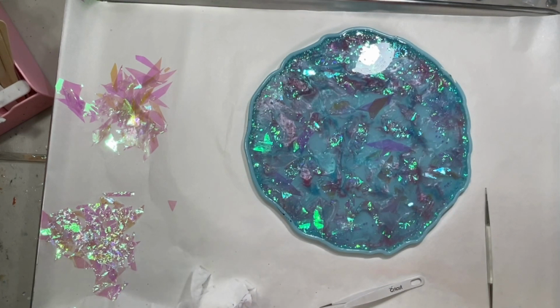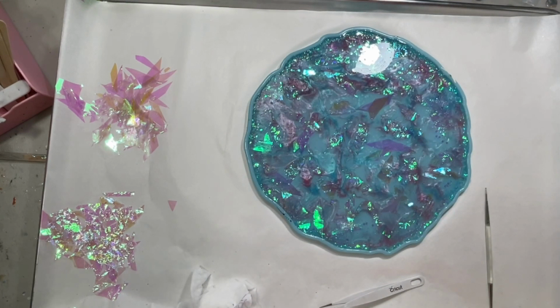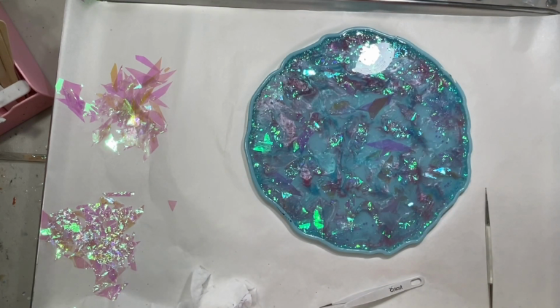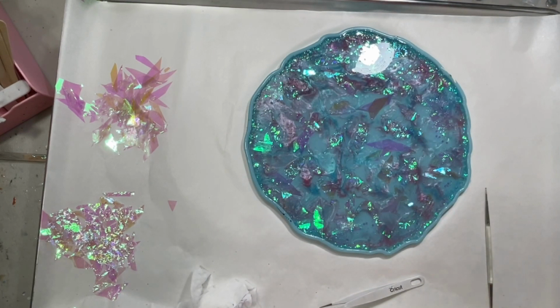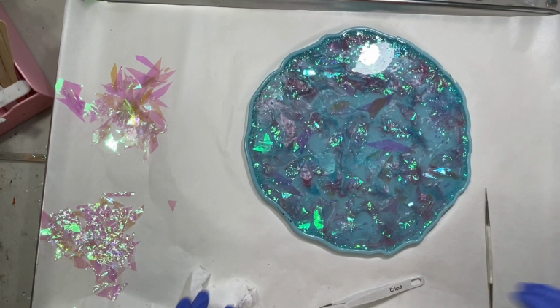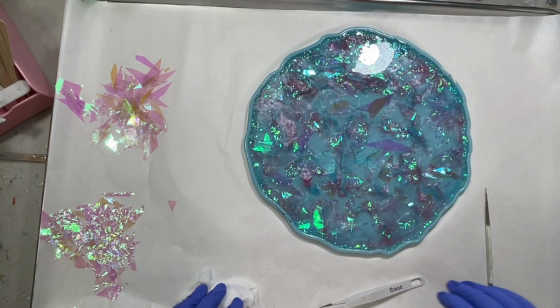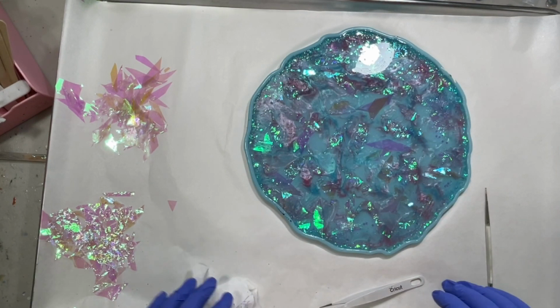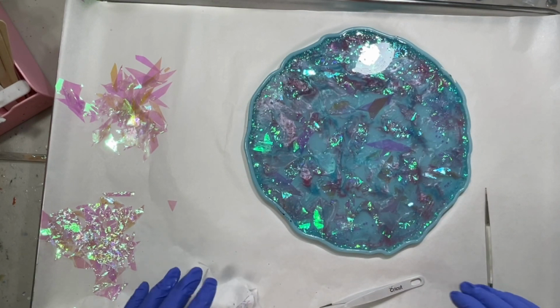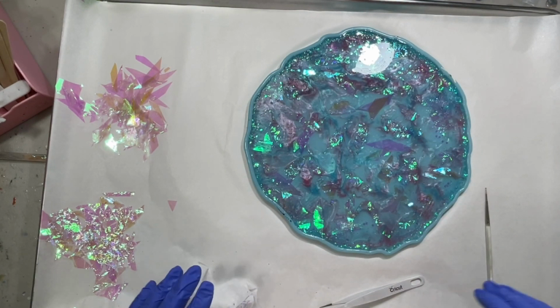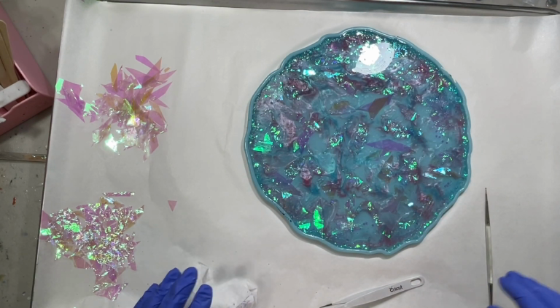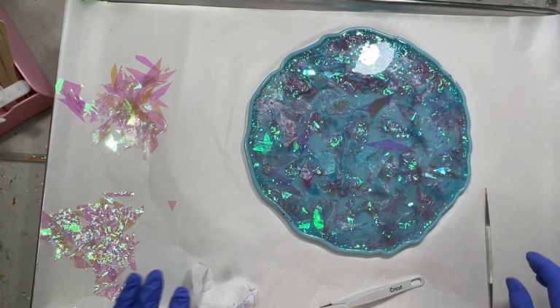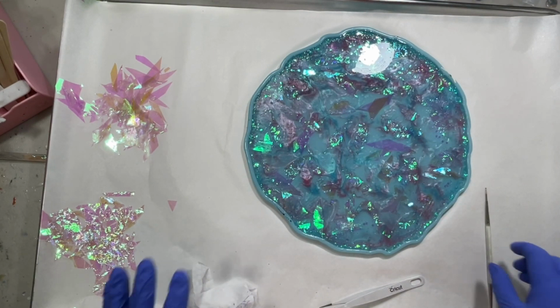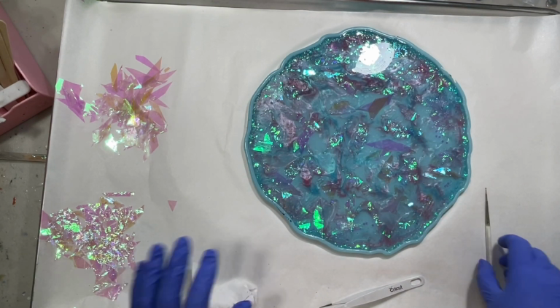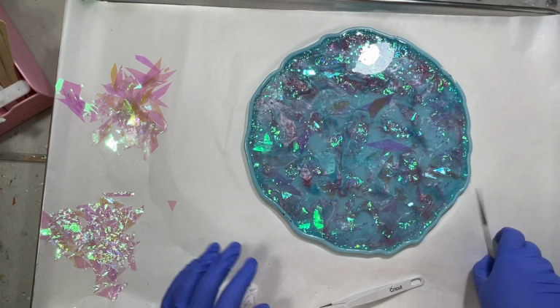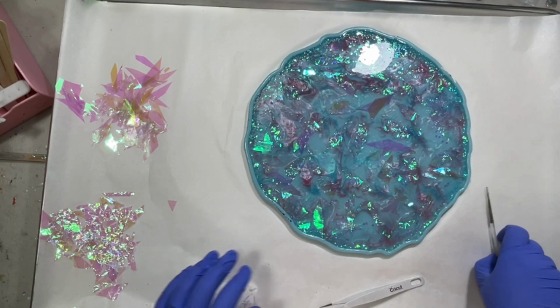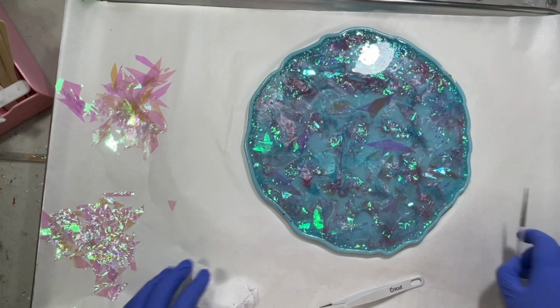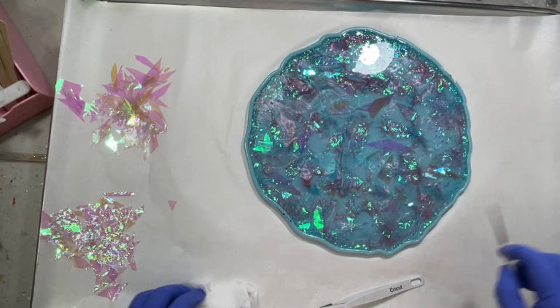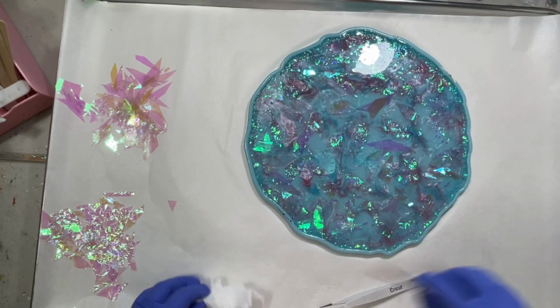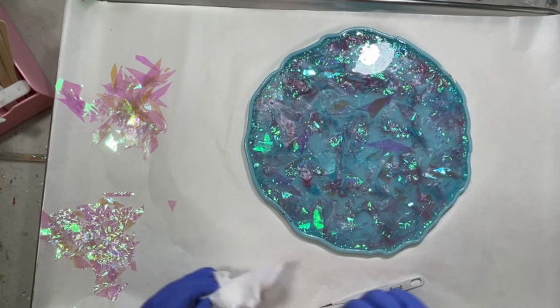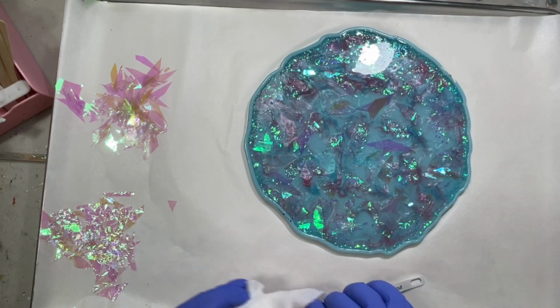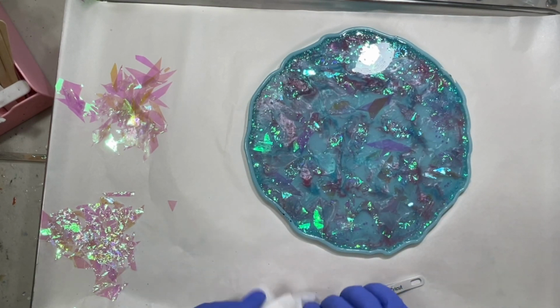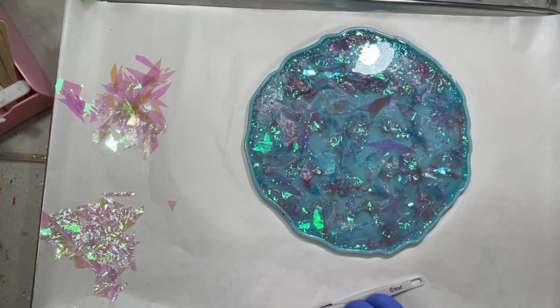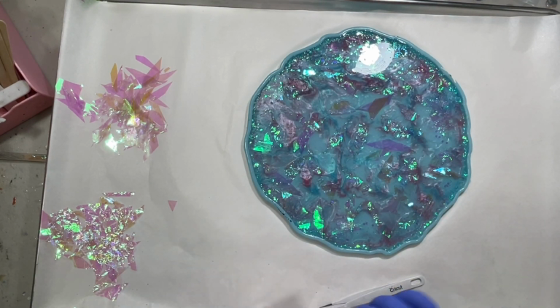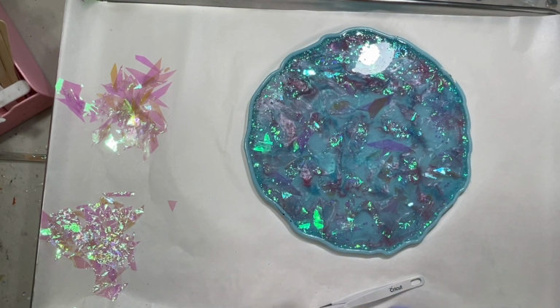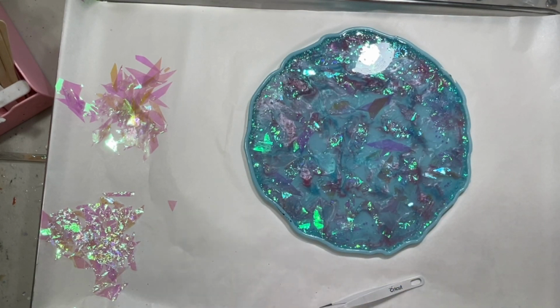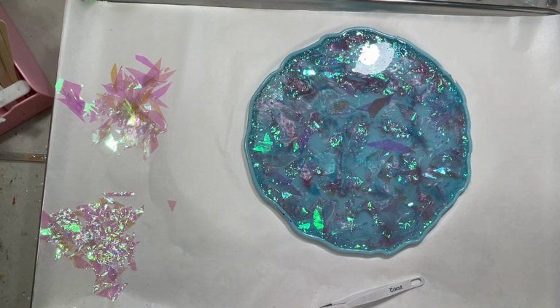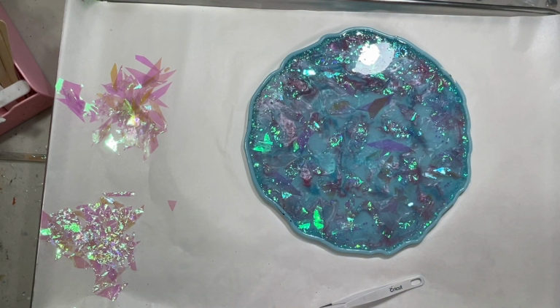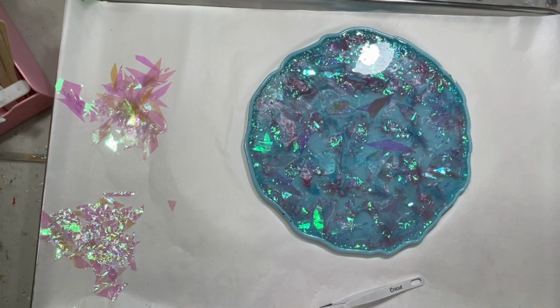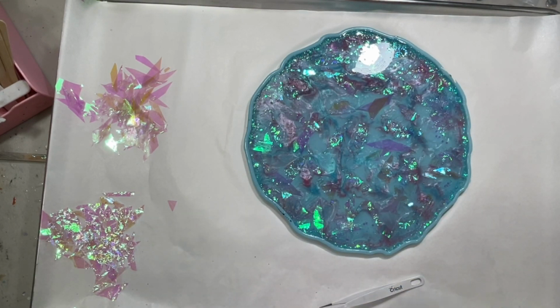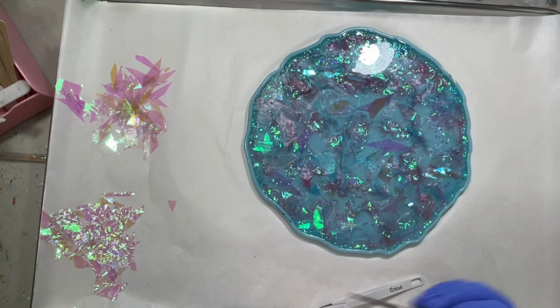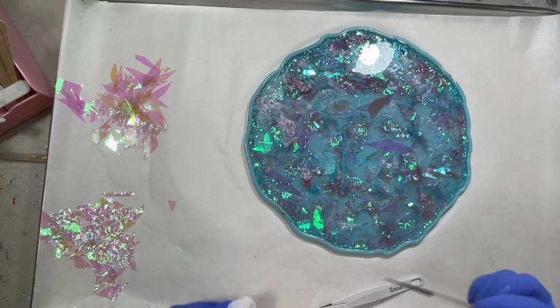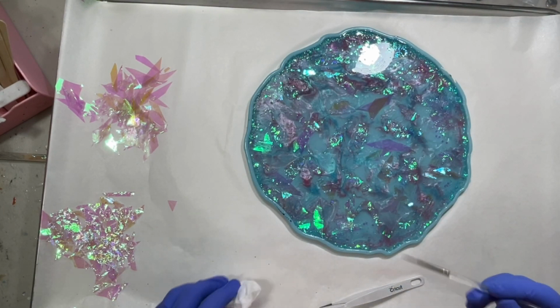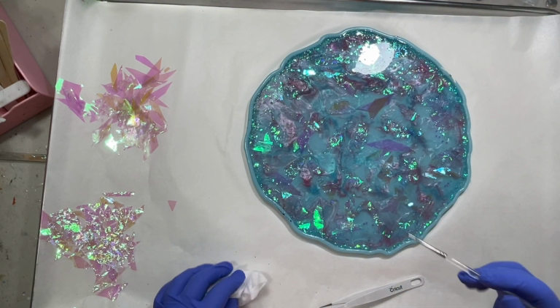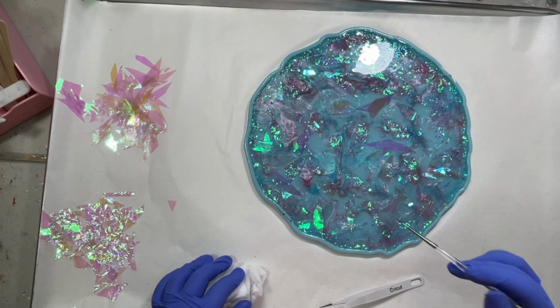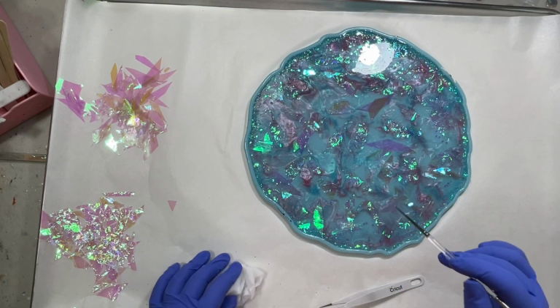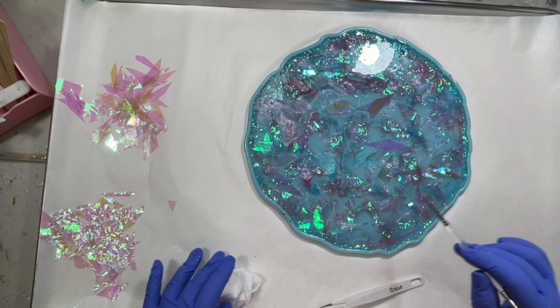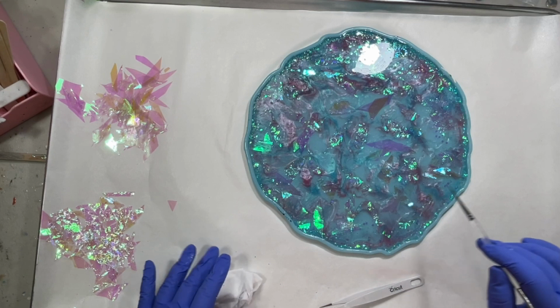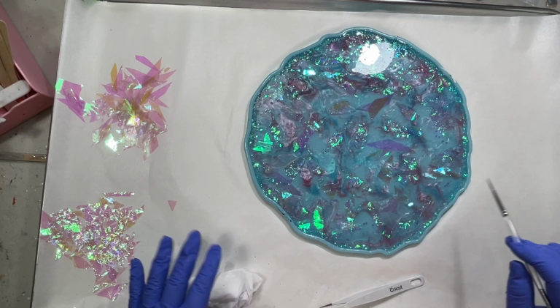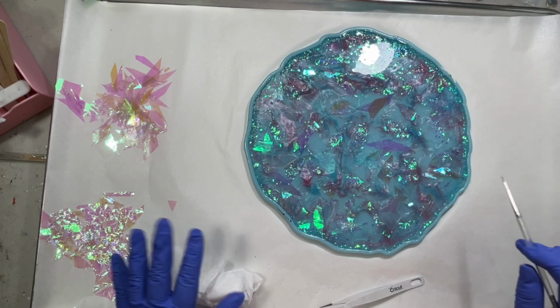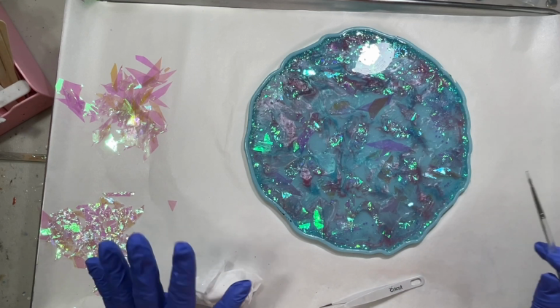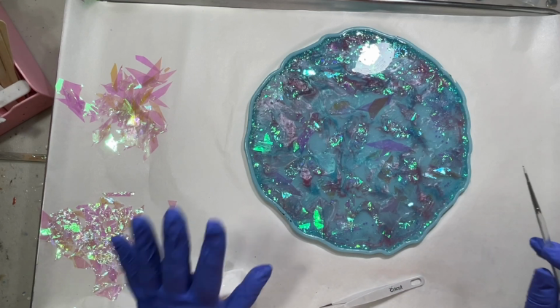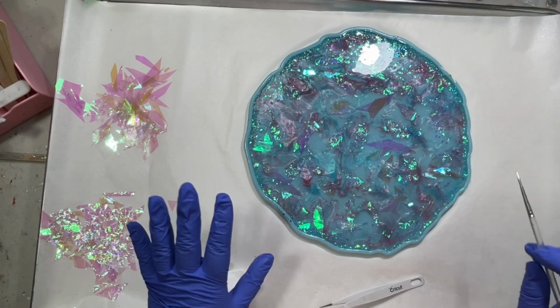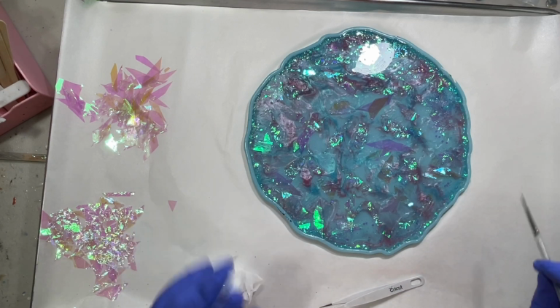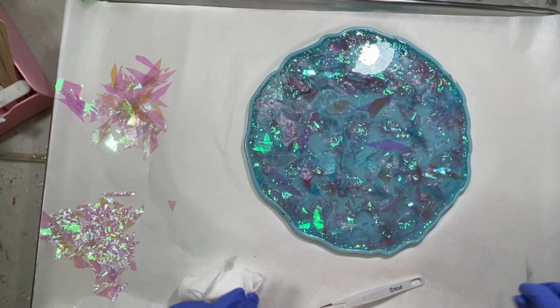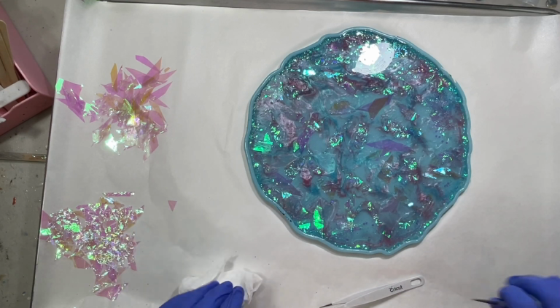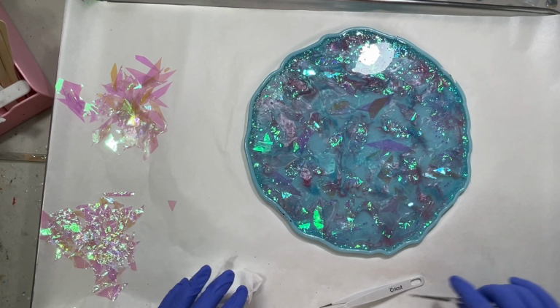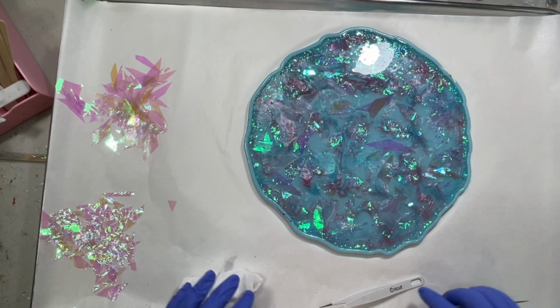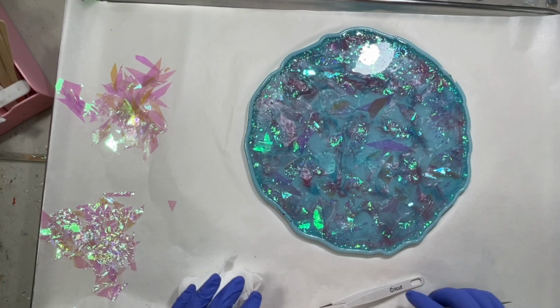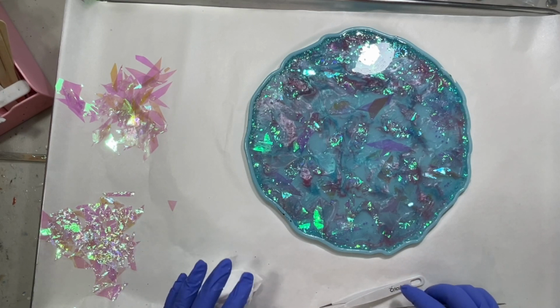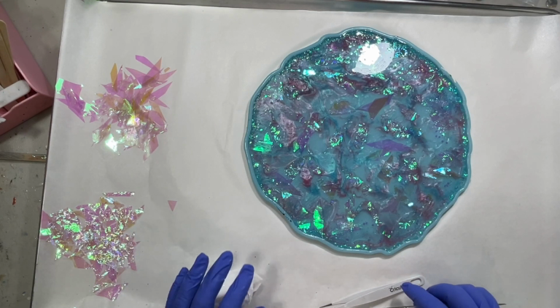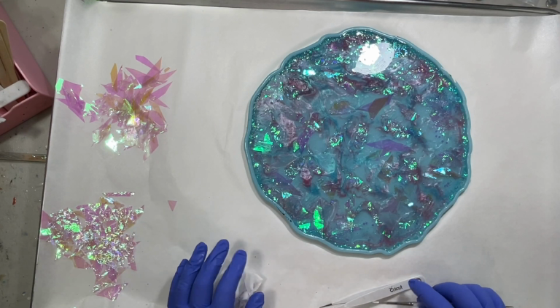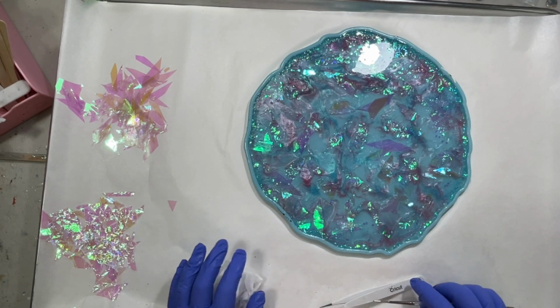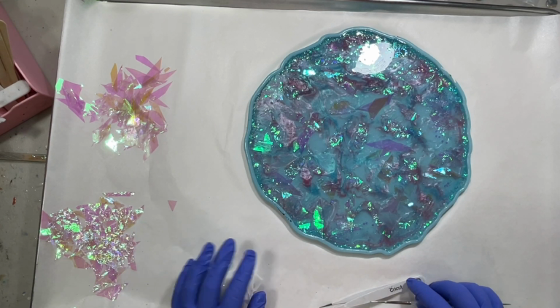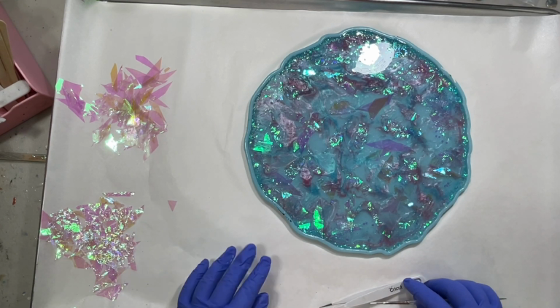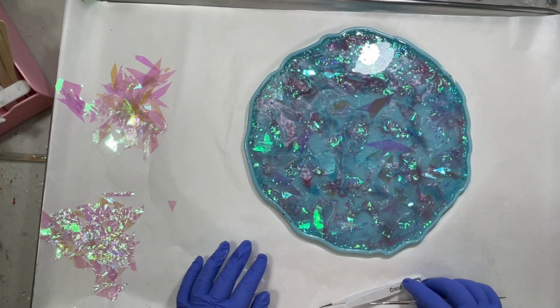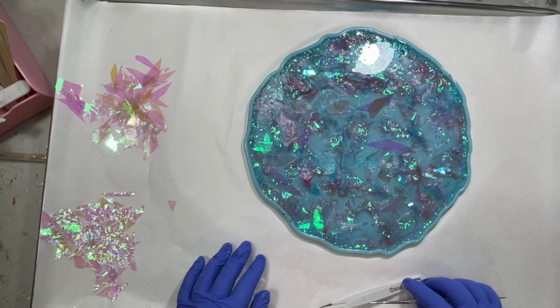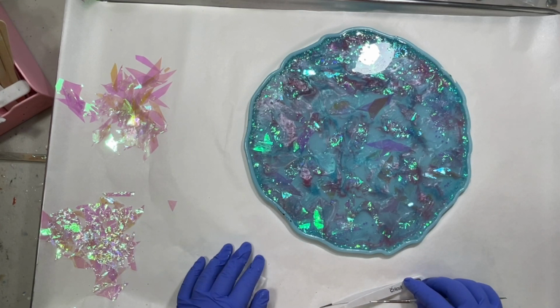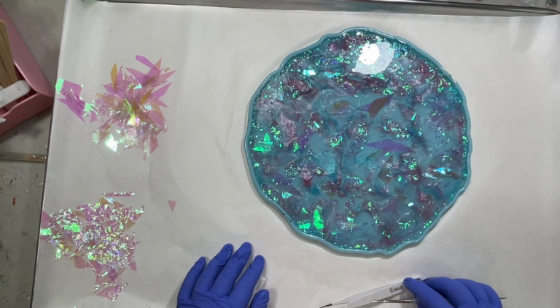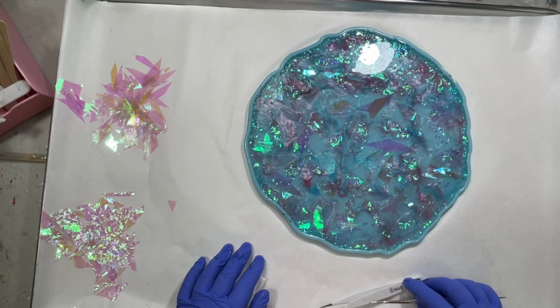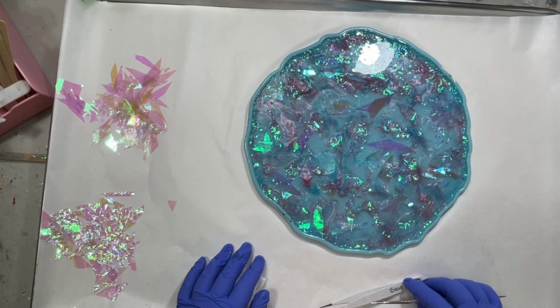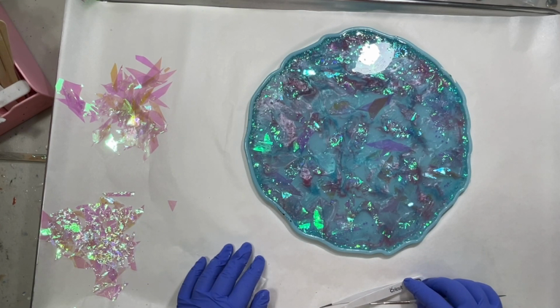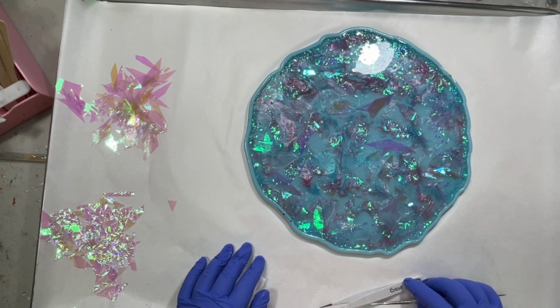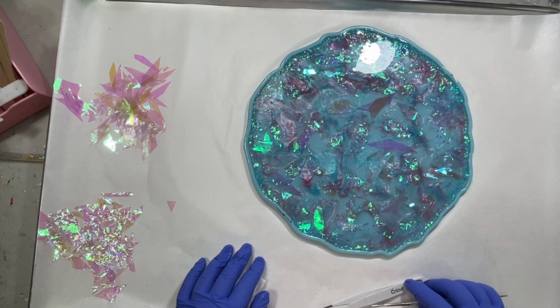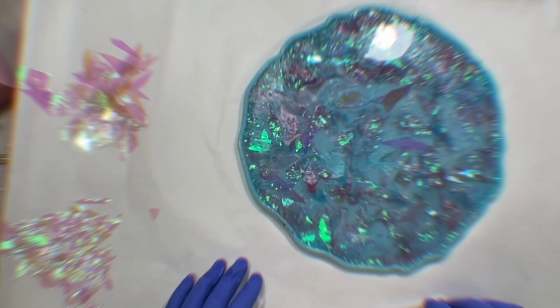I'm going to set a timer for eight hours and then come back and shape this into the bowl. I'll see you then!